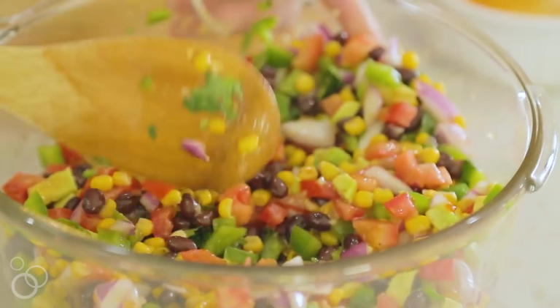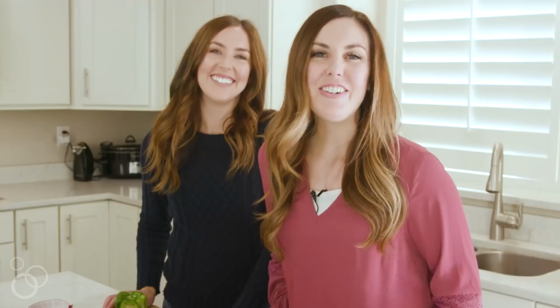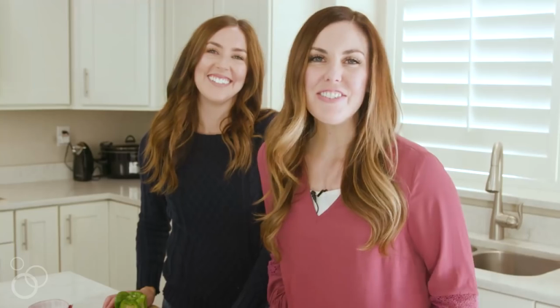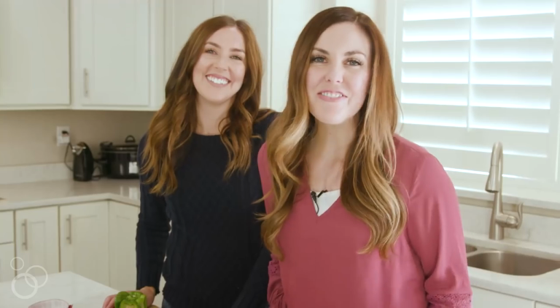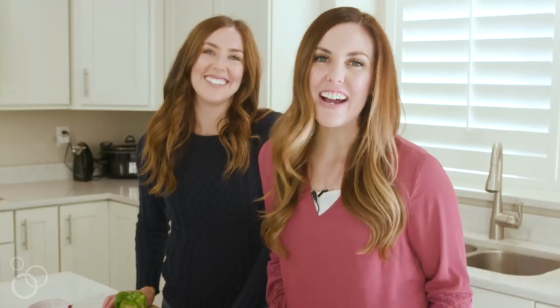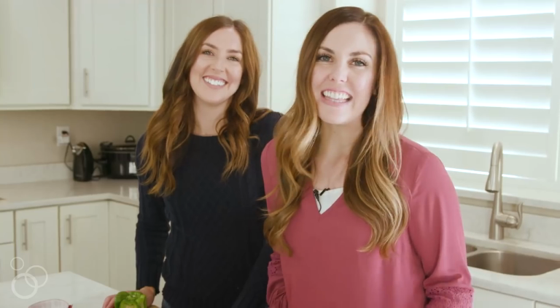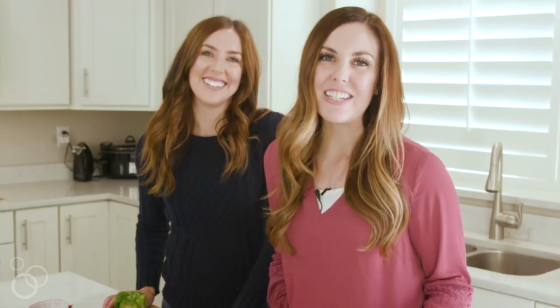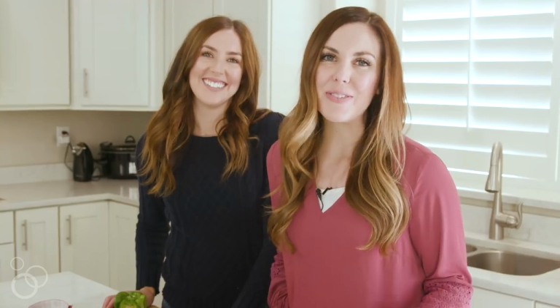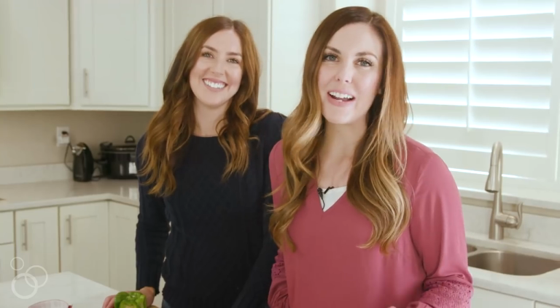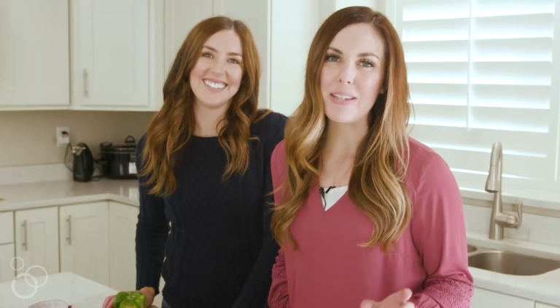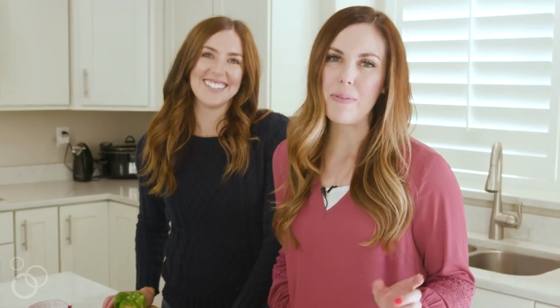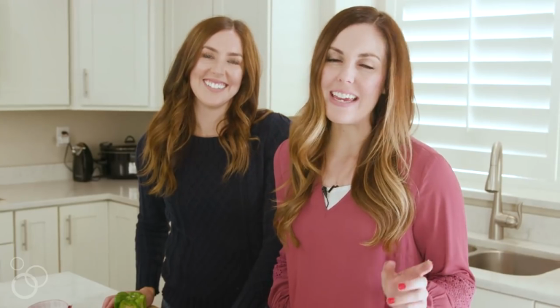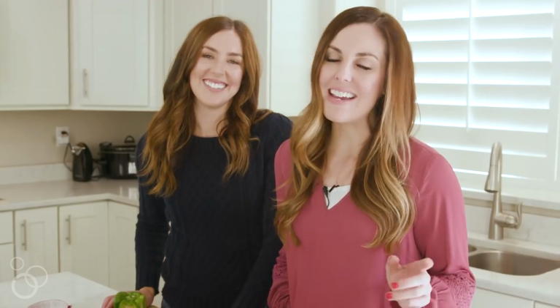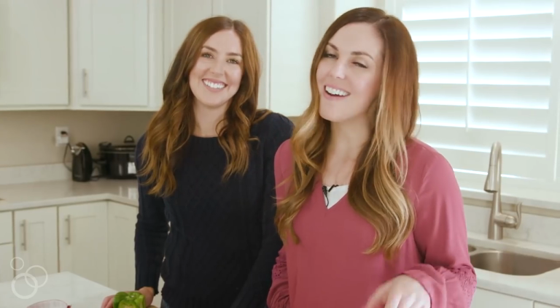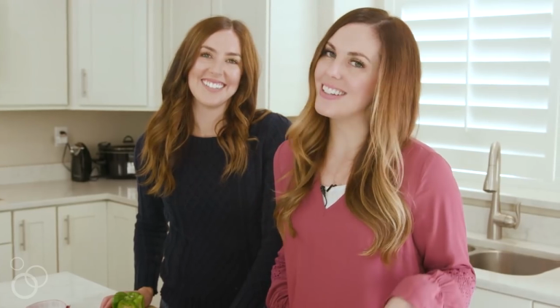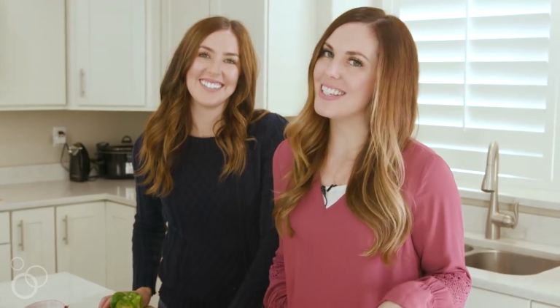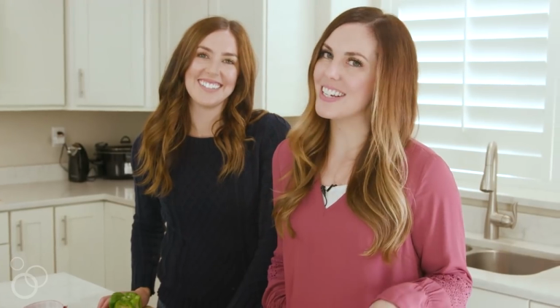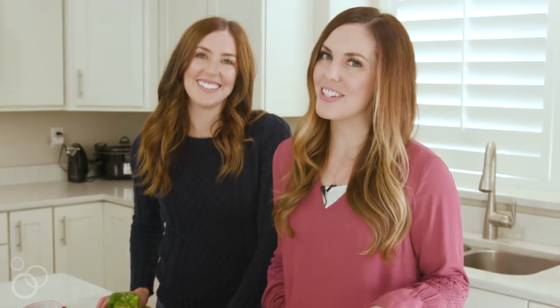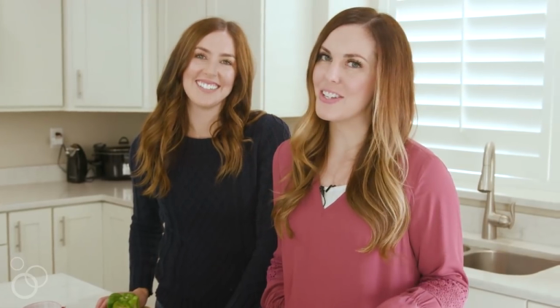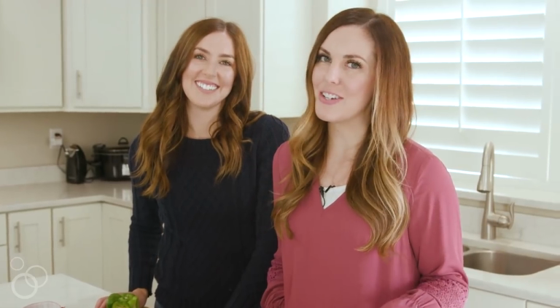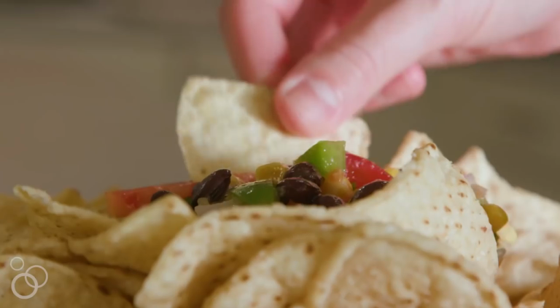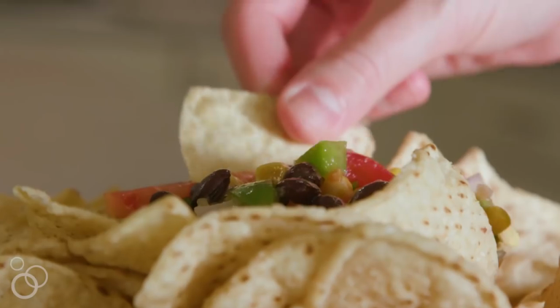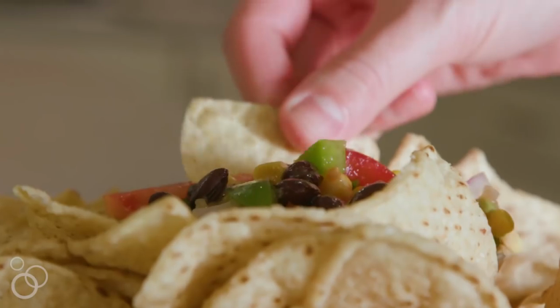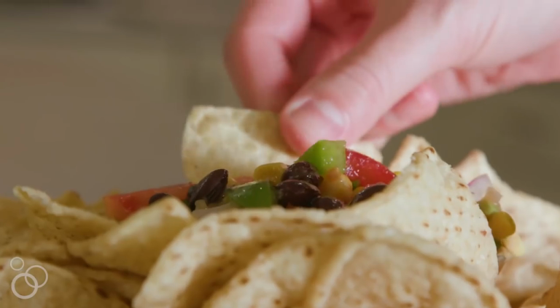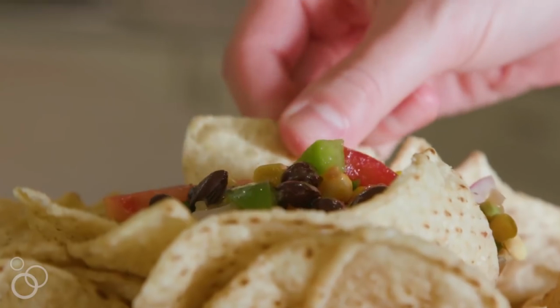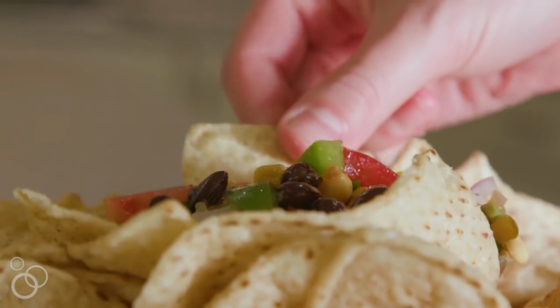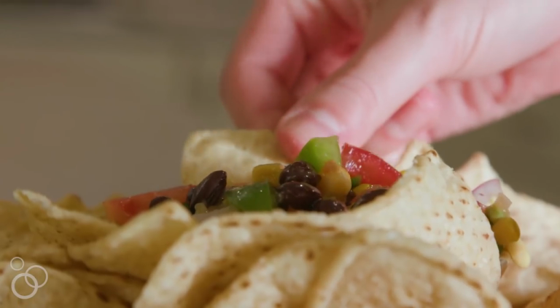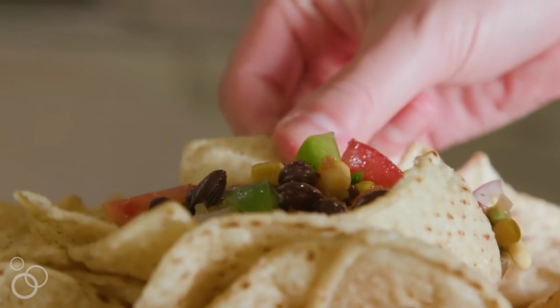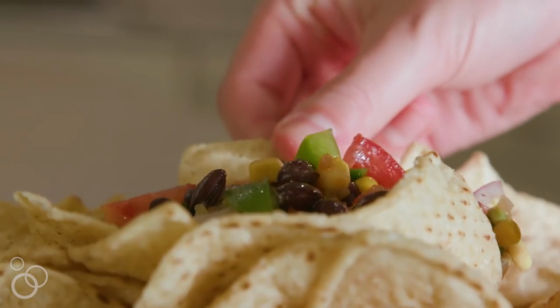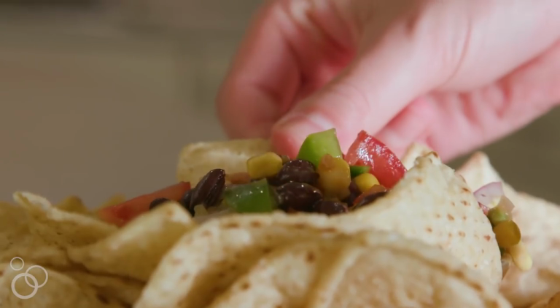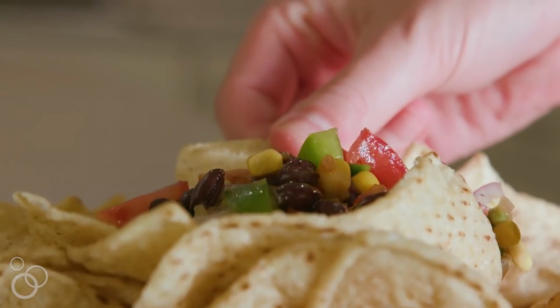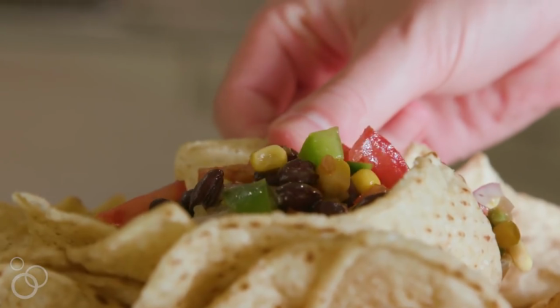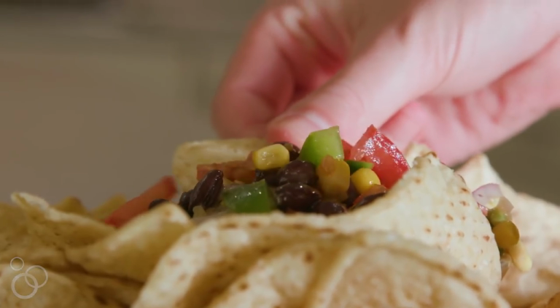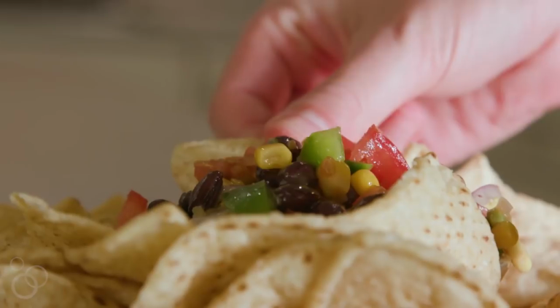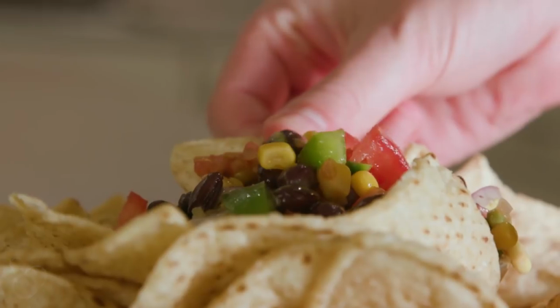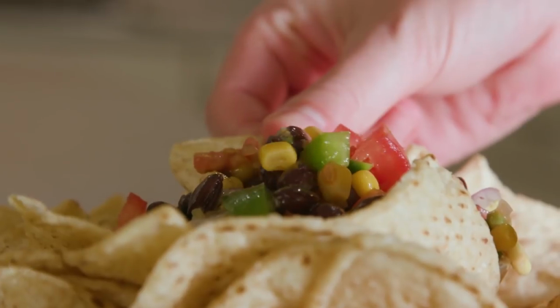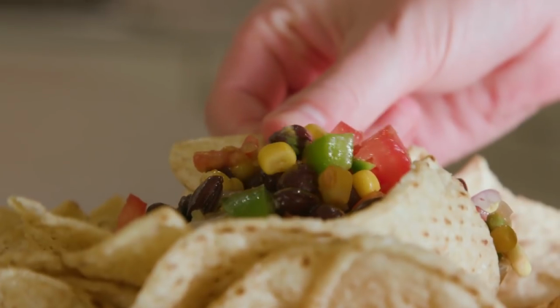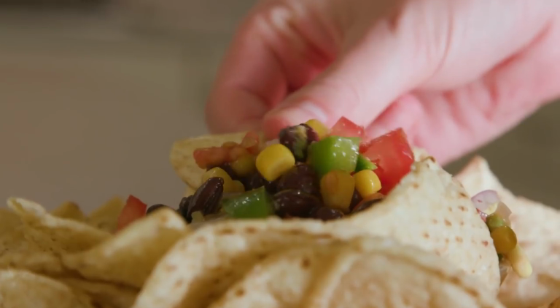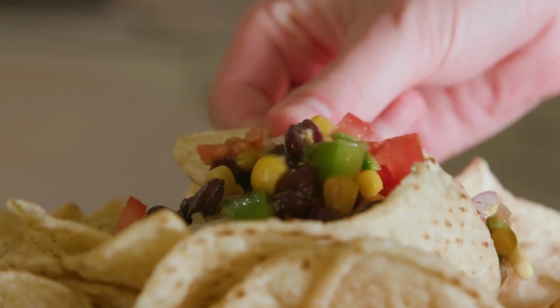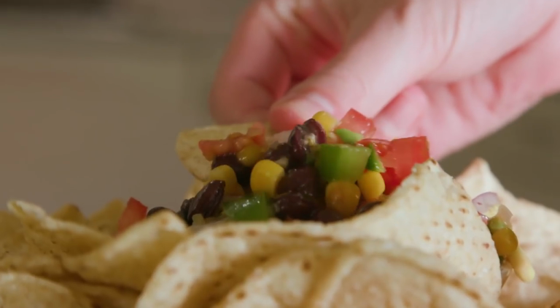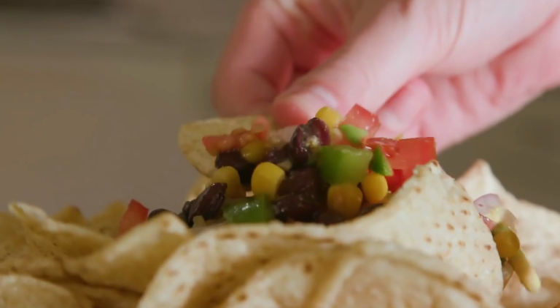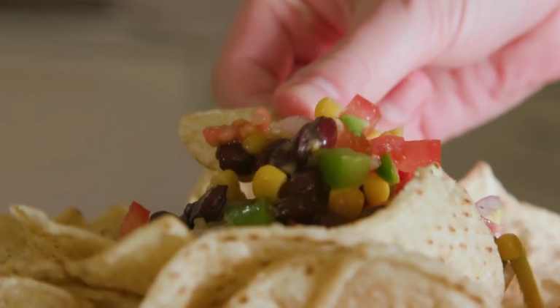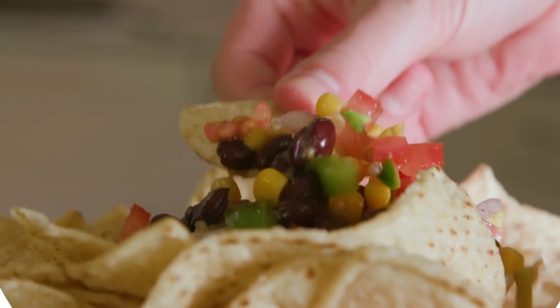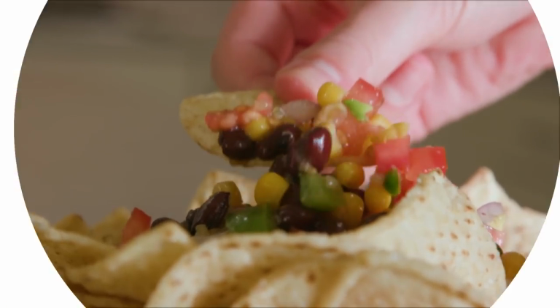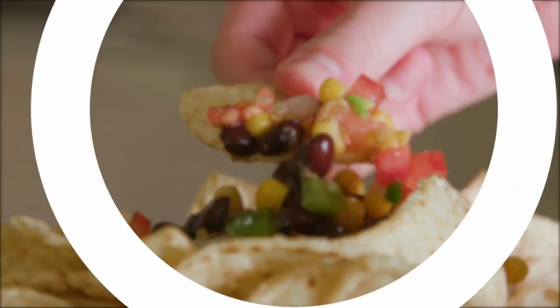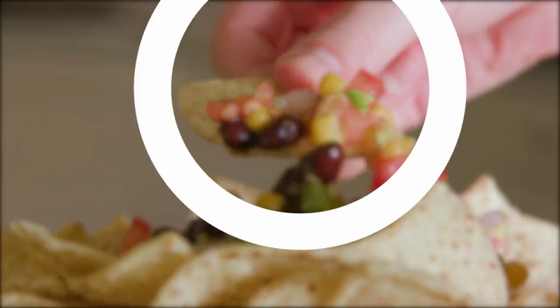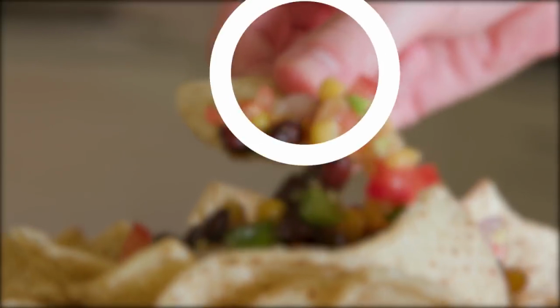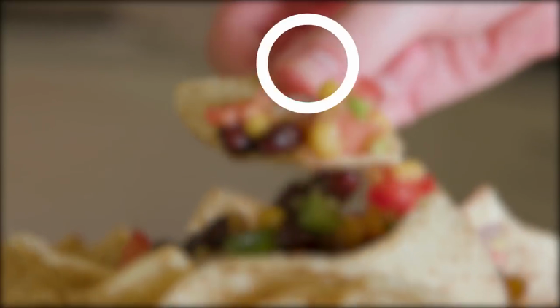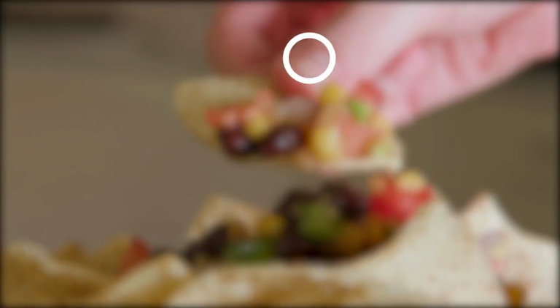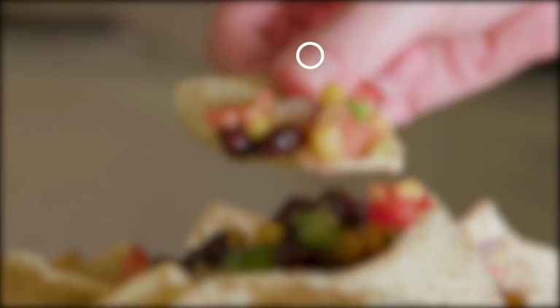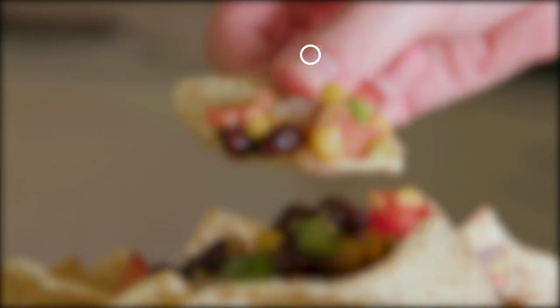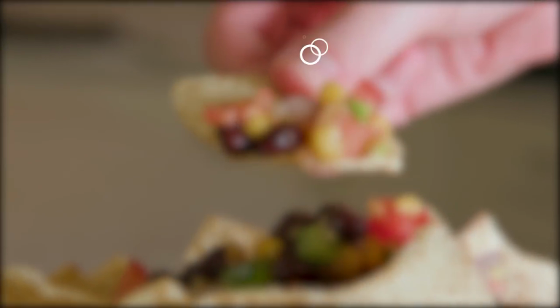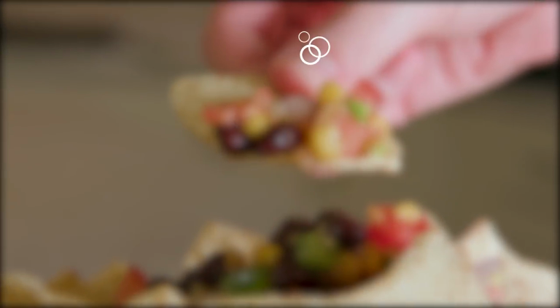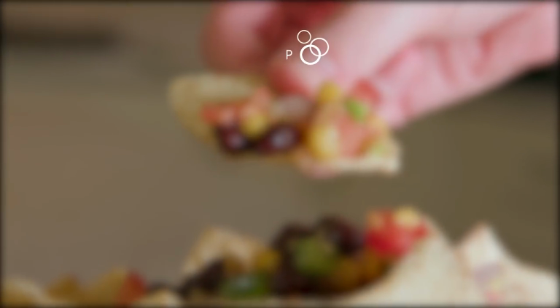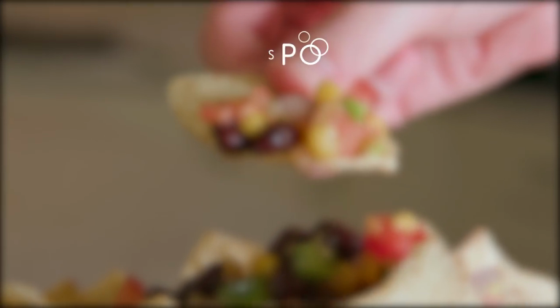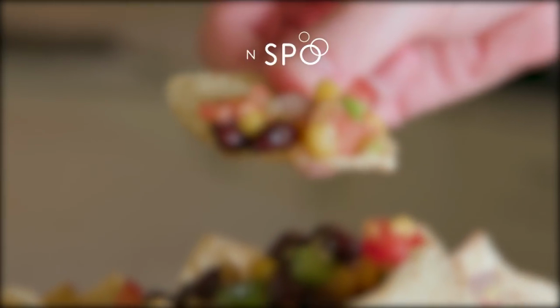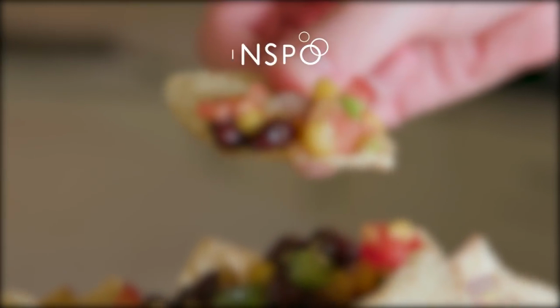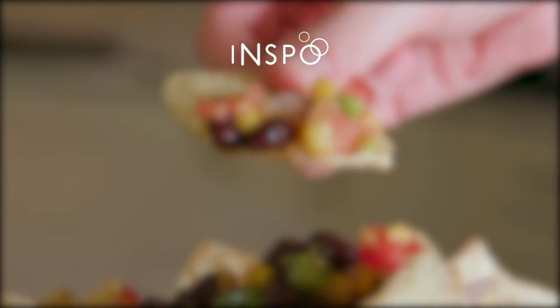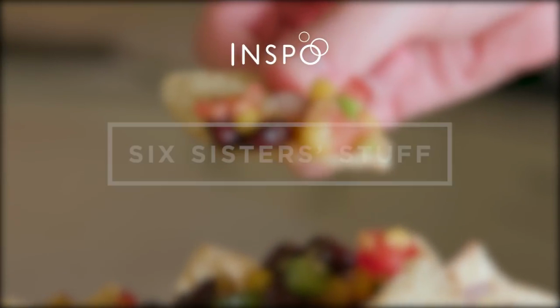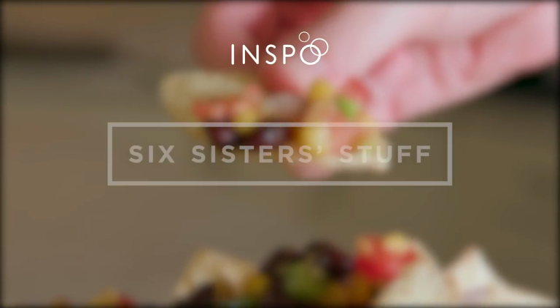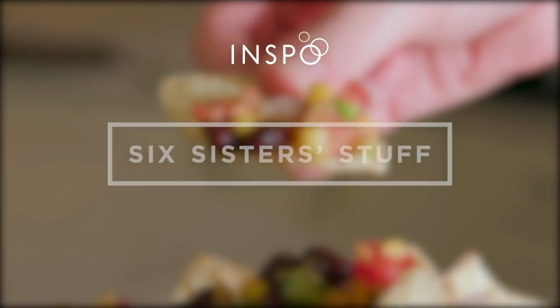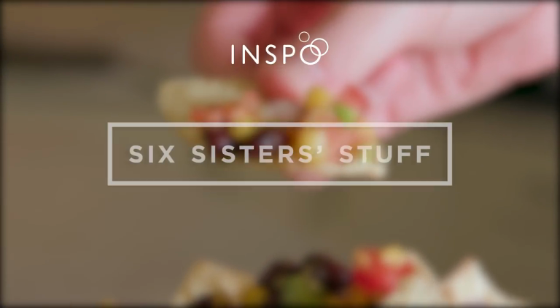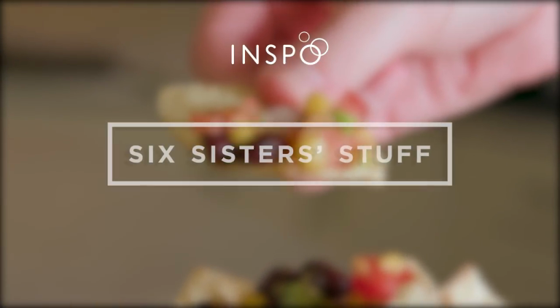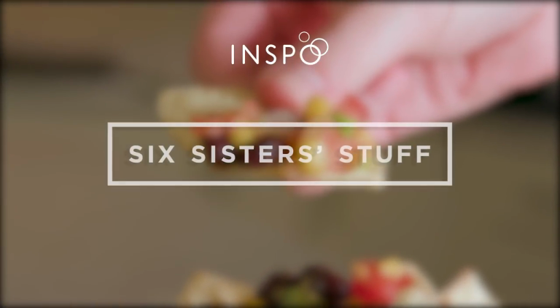You can find this recipe on sixsisterstuff.com along with thousands of other recipes just like this that are super easy and super good.